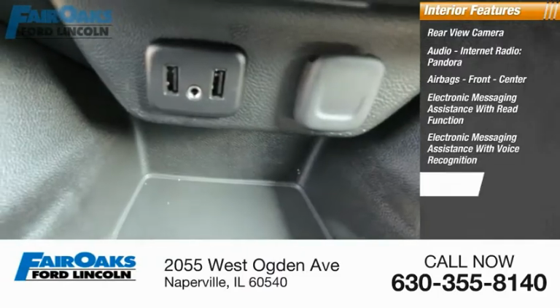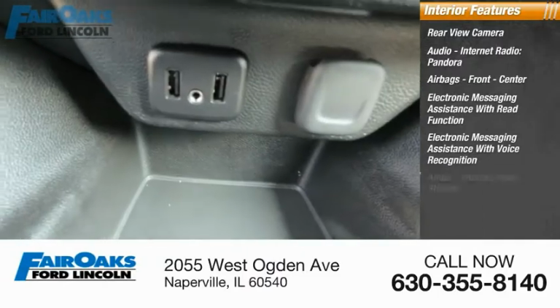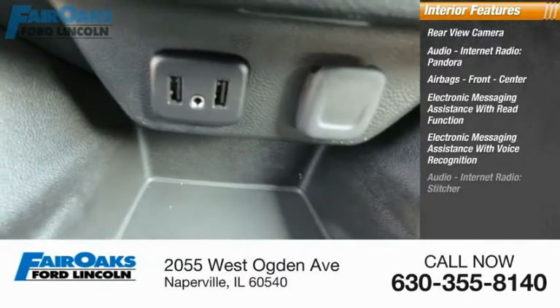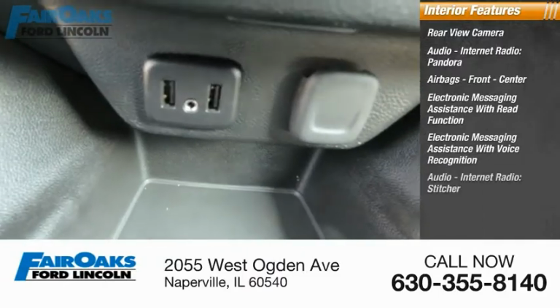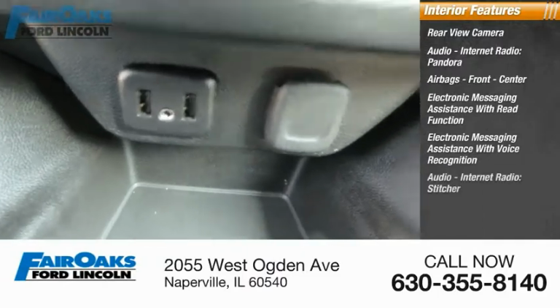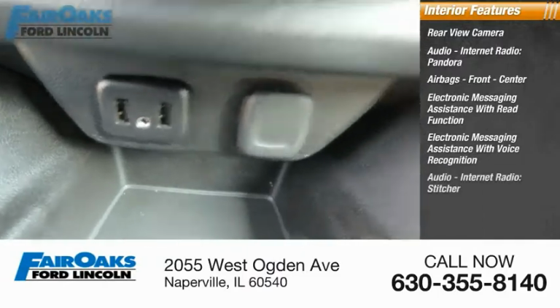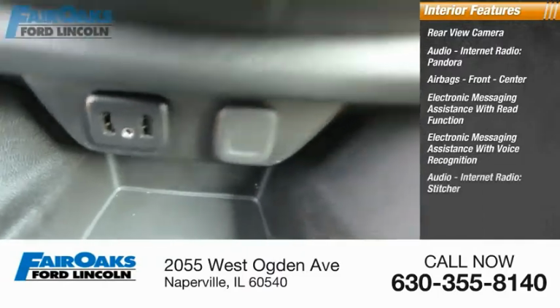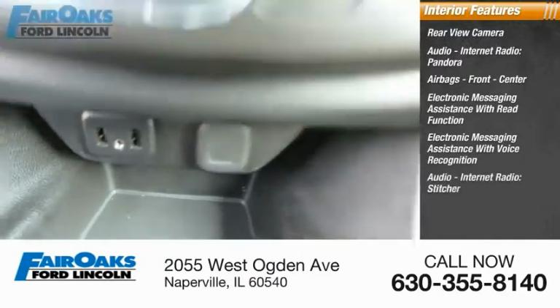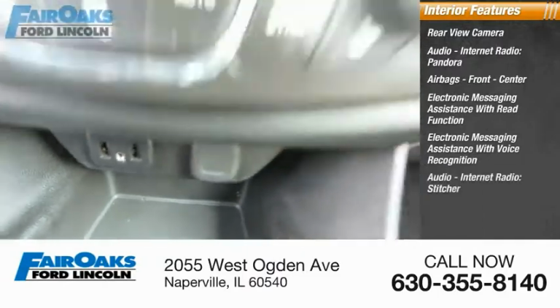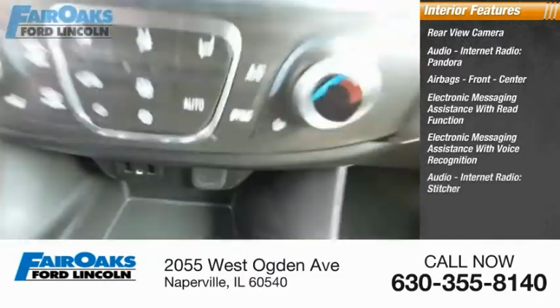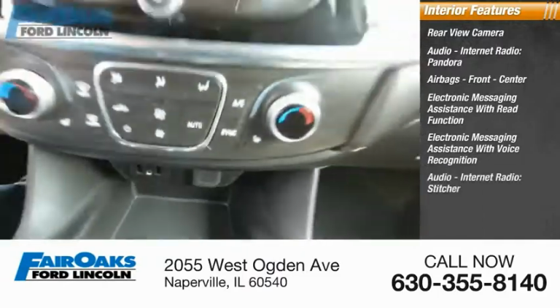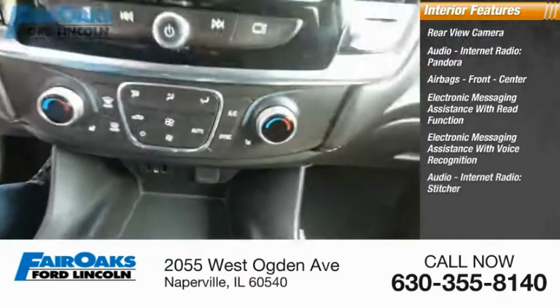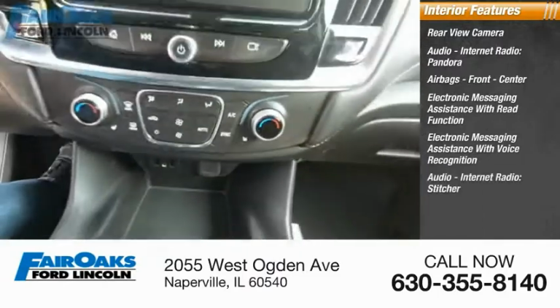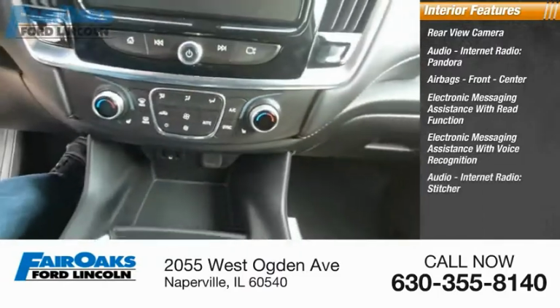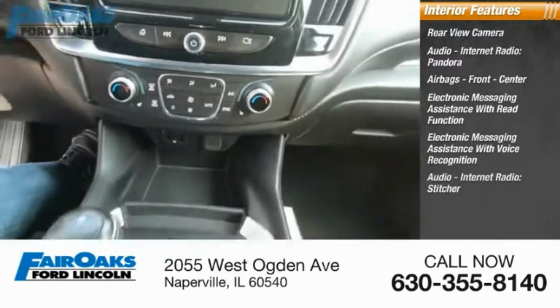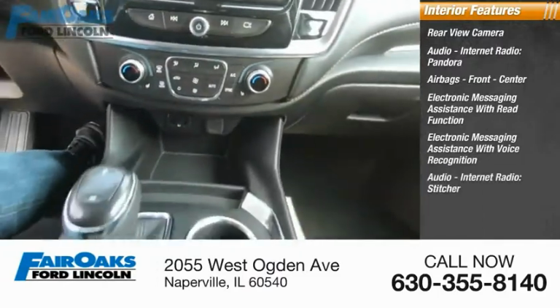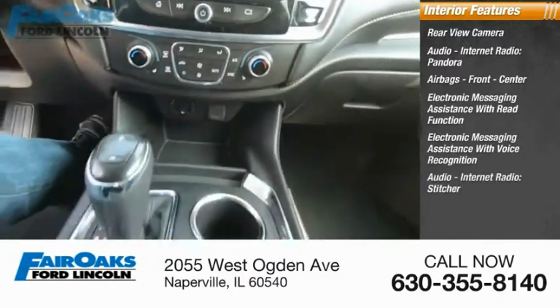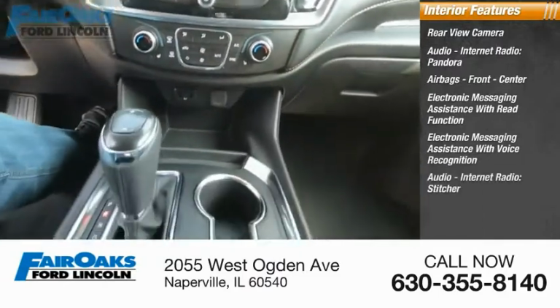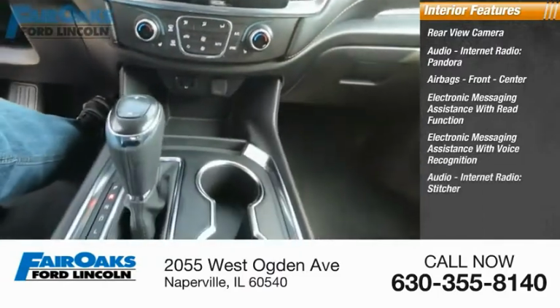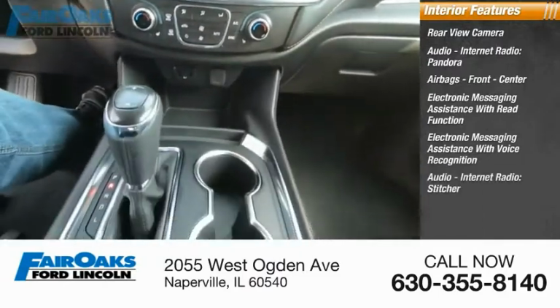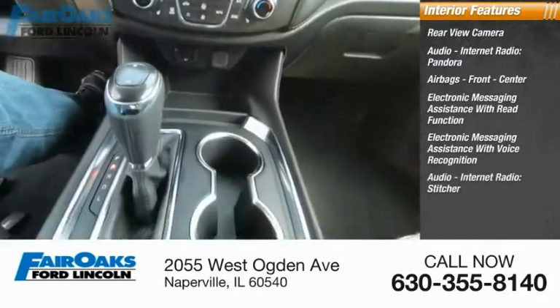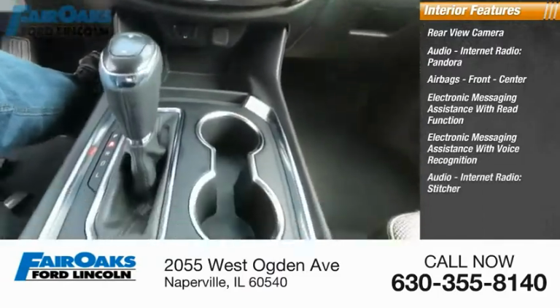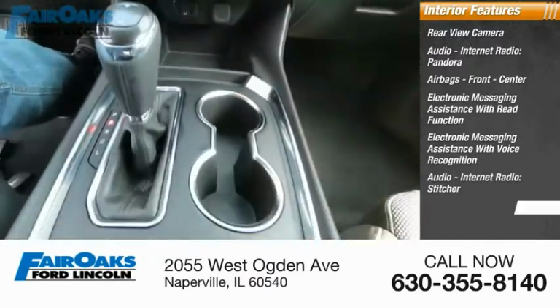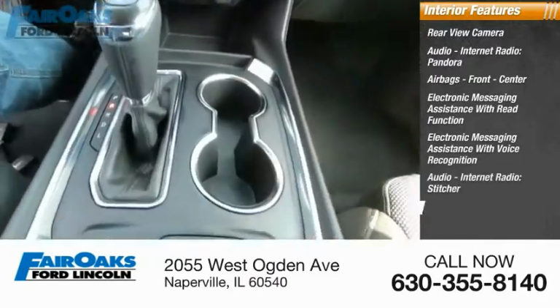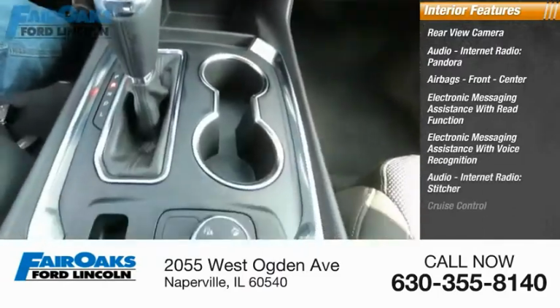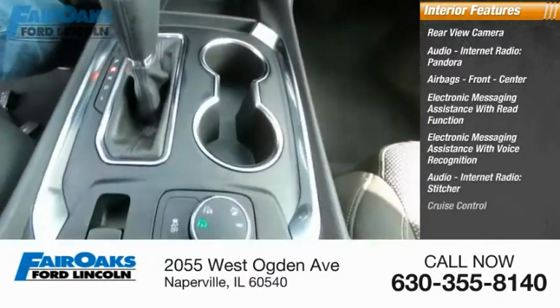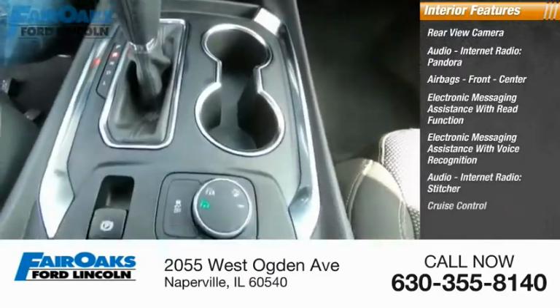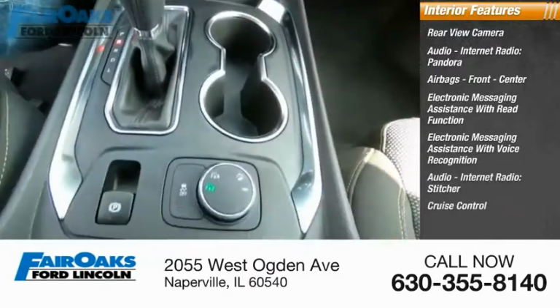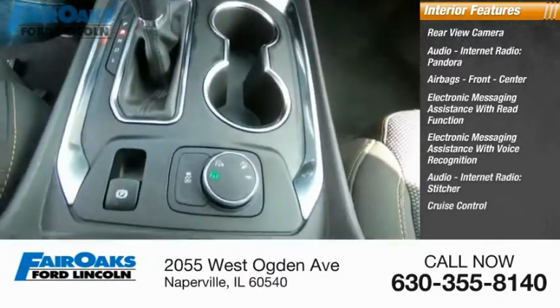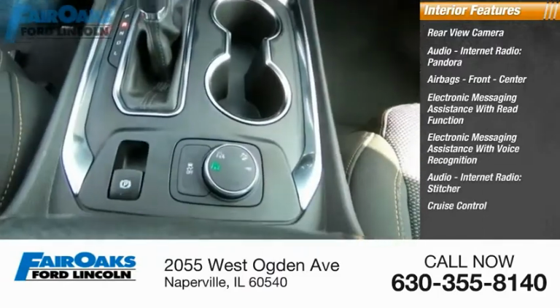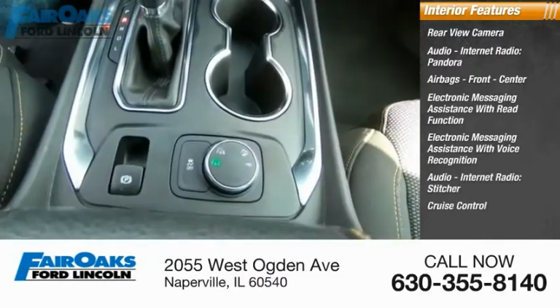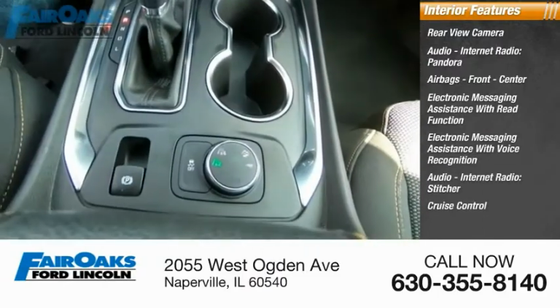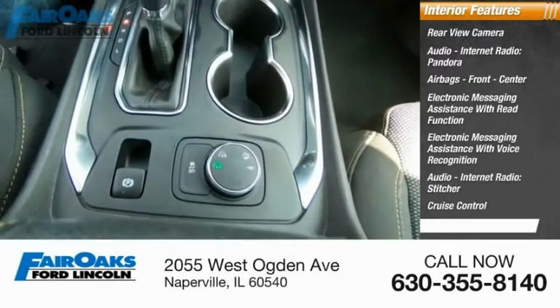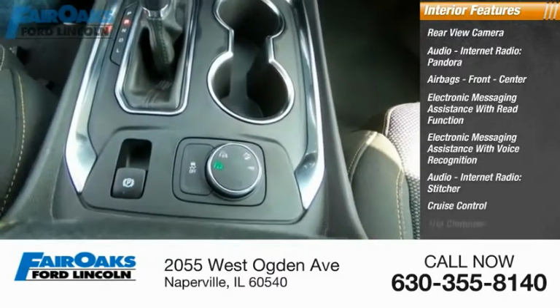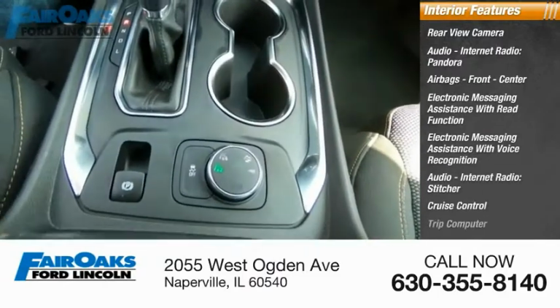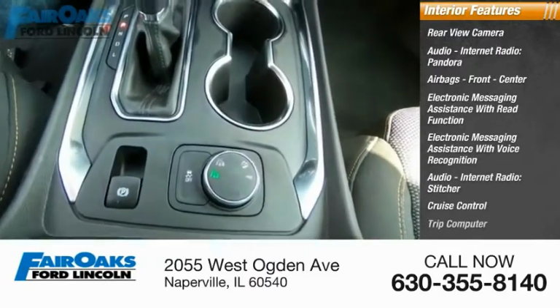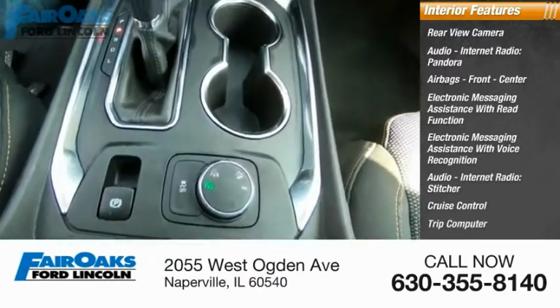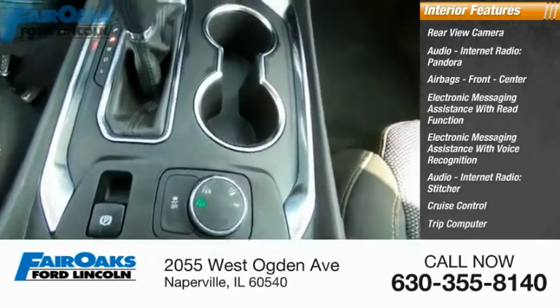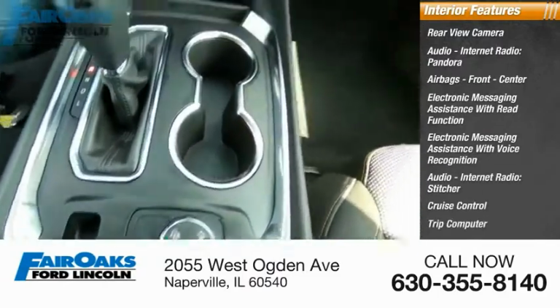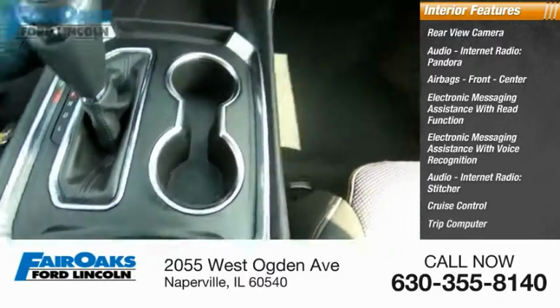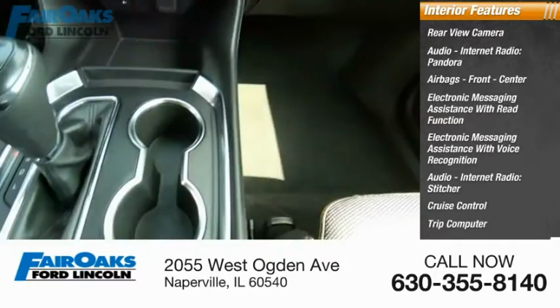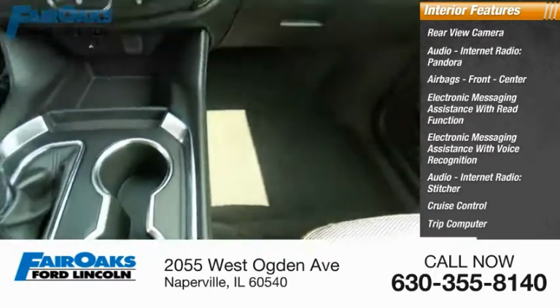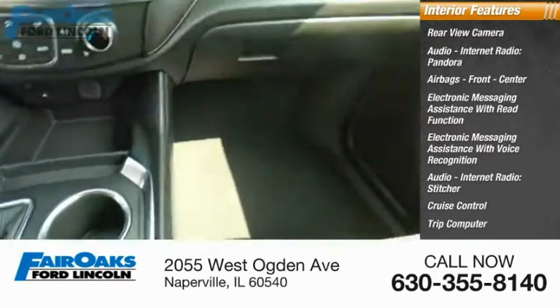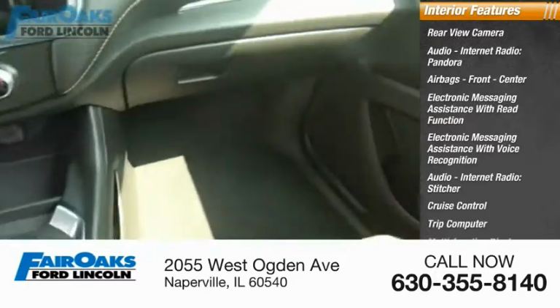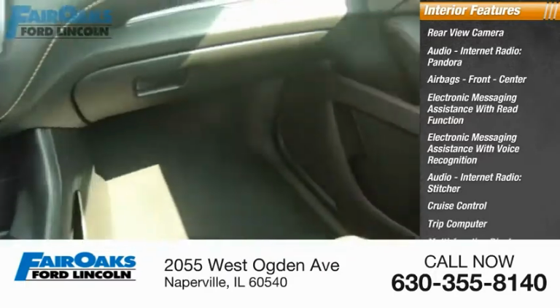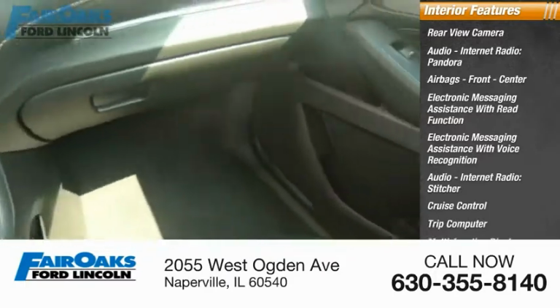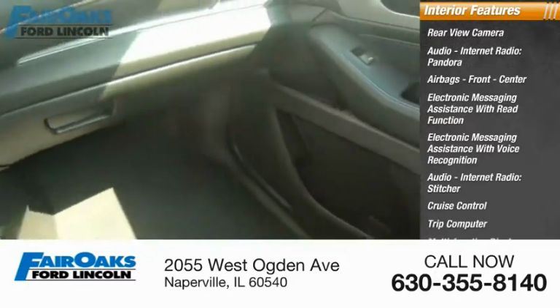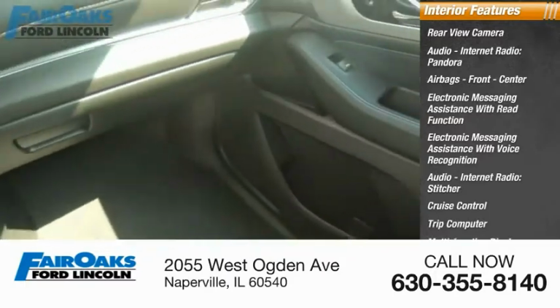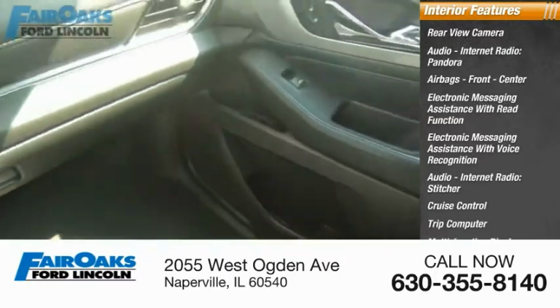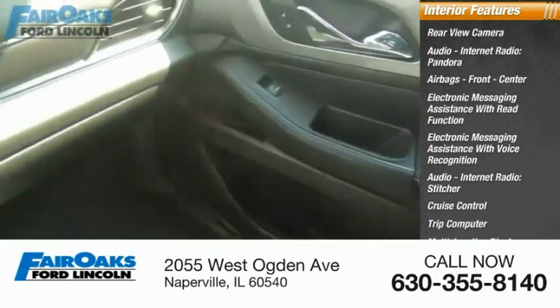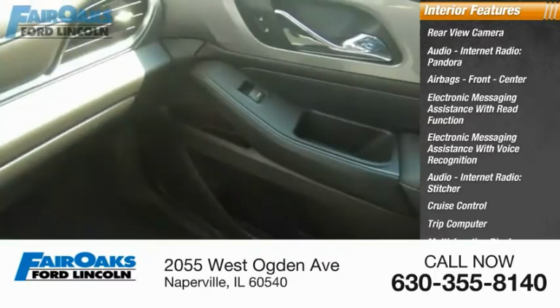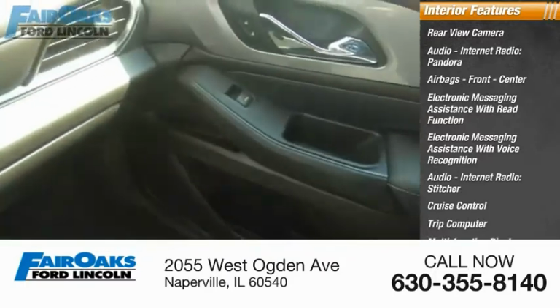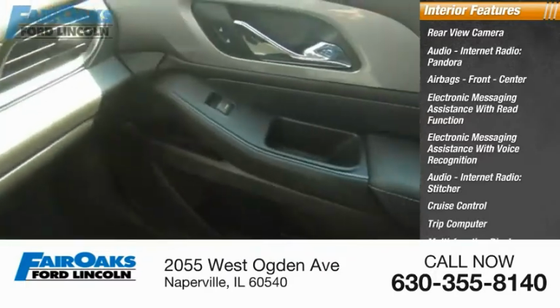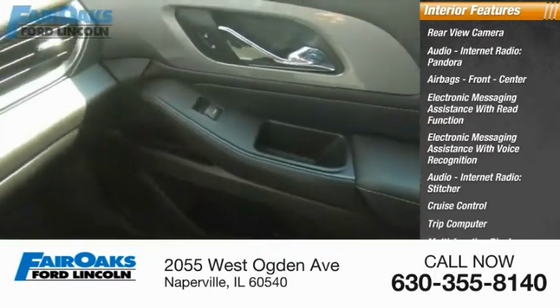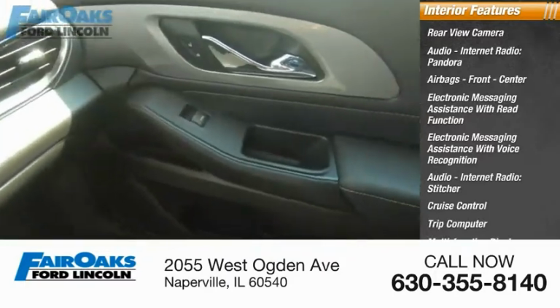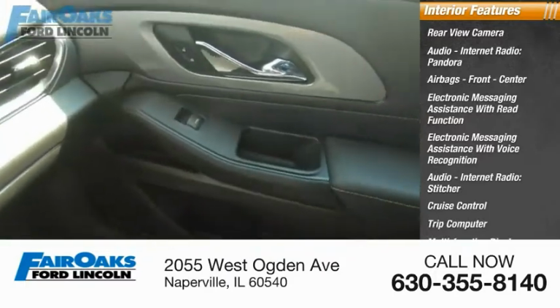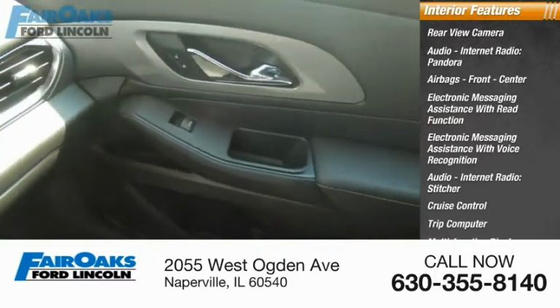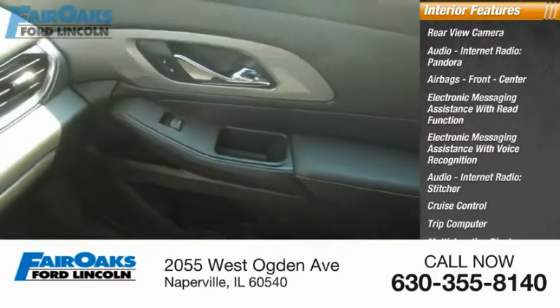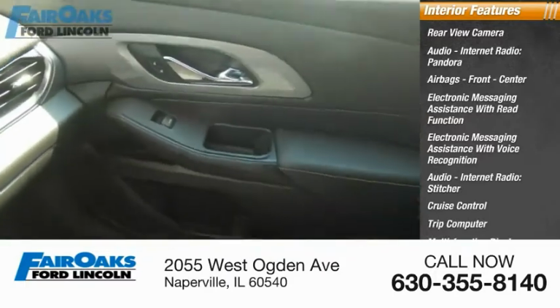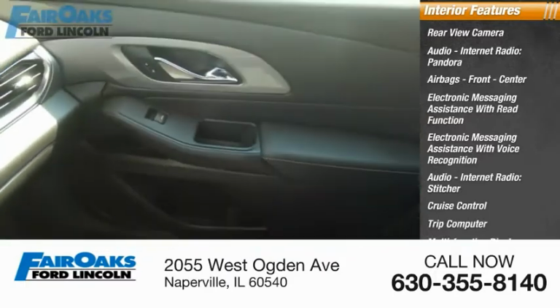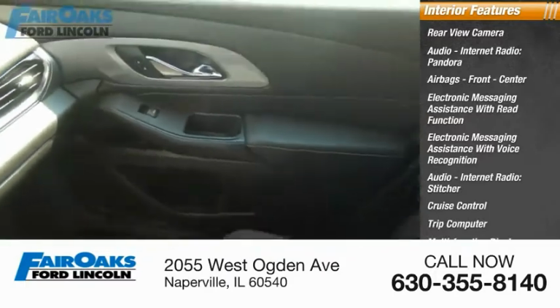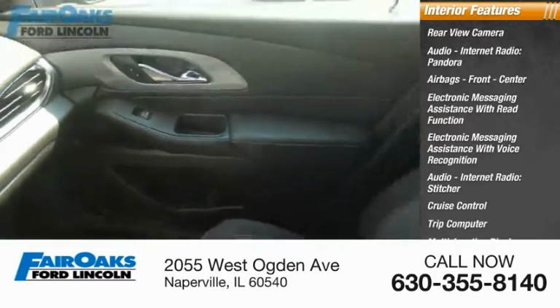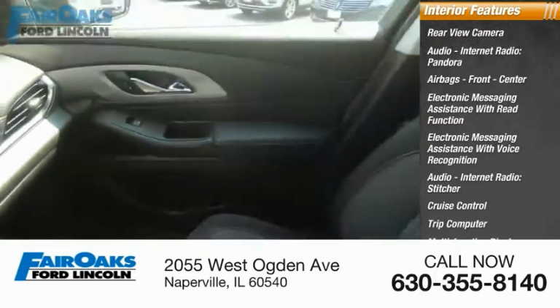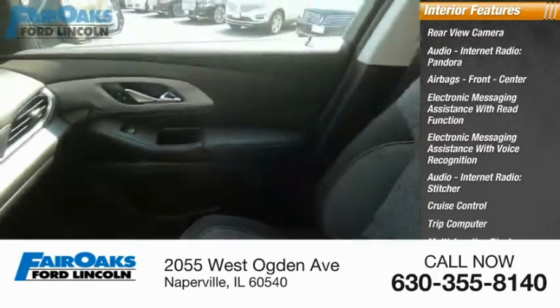Audio with internet radio and Stitcher, cruise control, trip computer, multifunction display, and child safety locks.